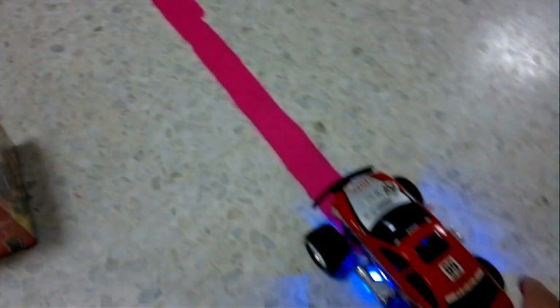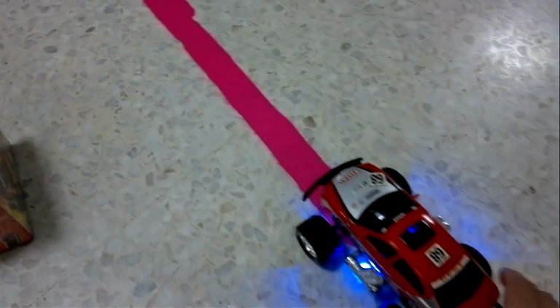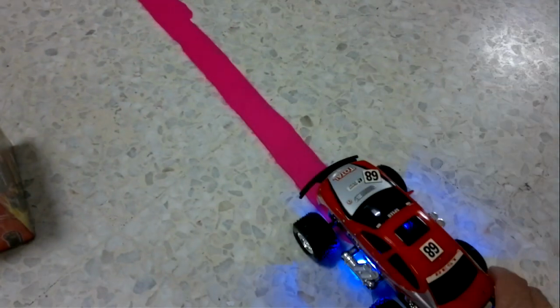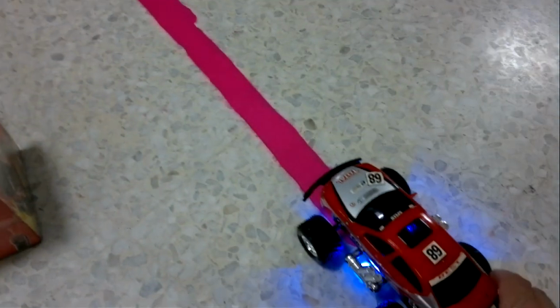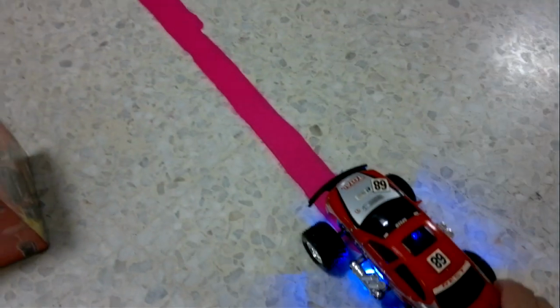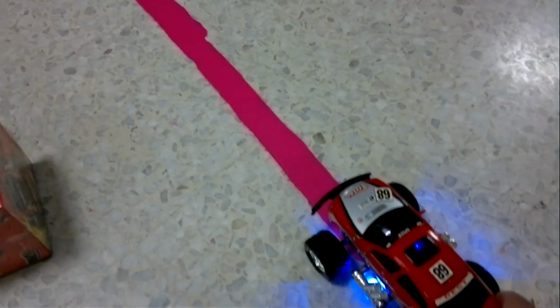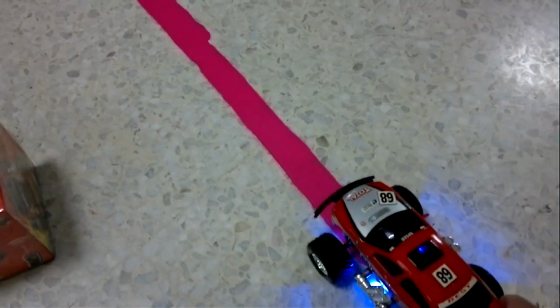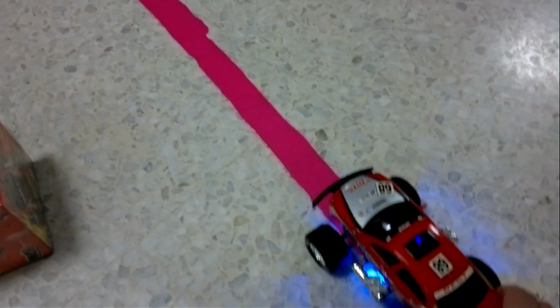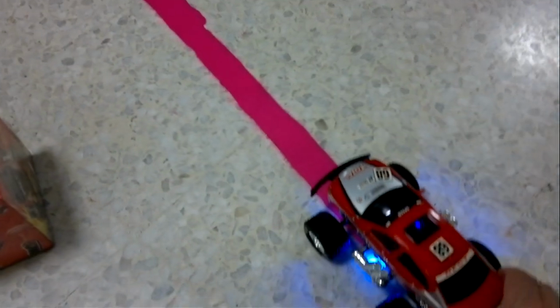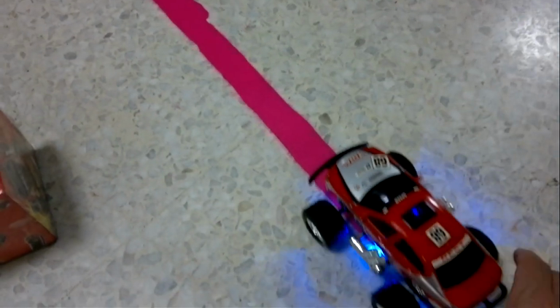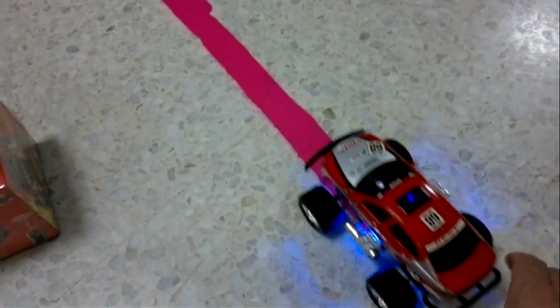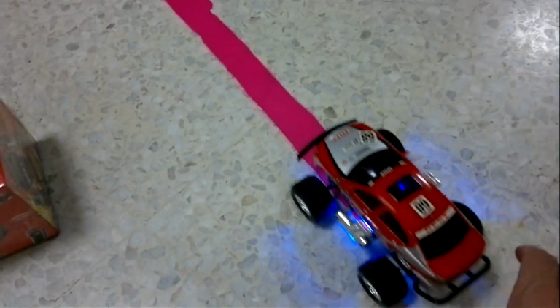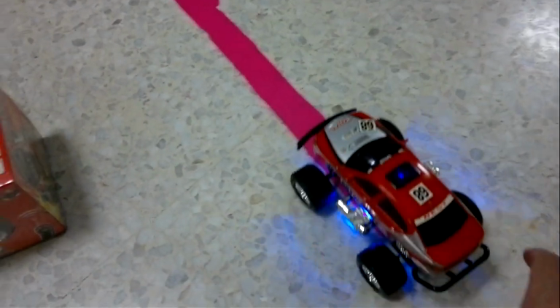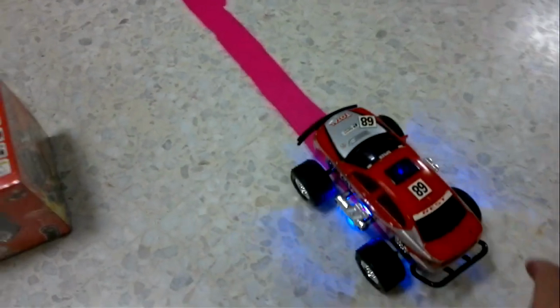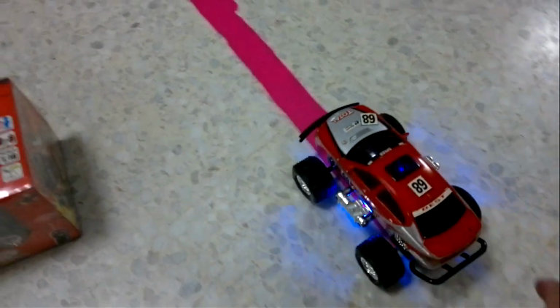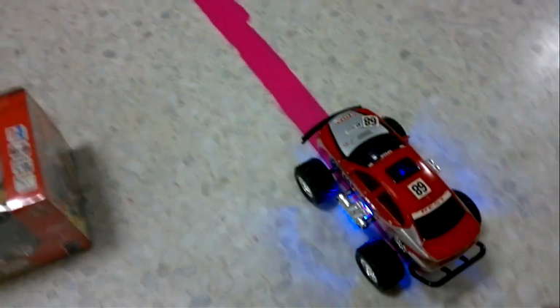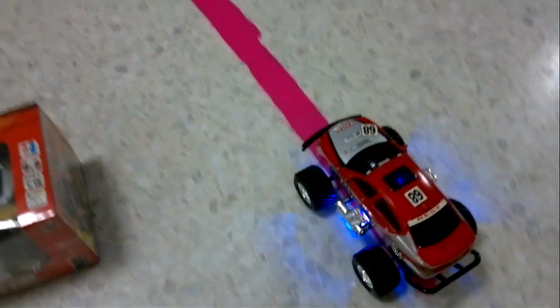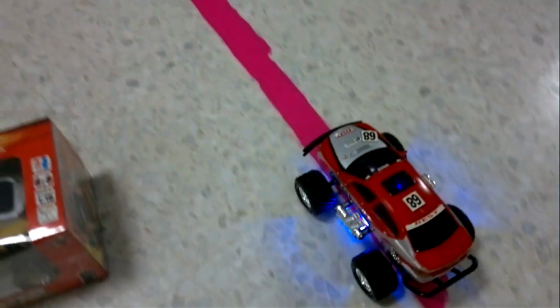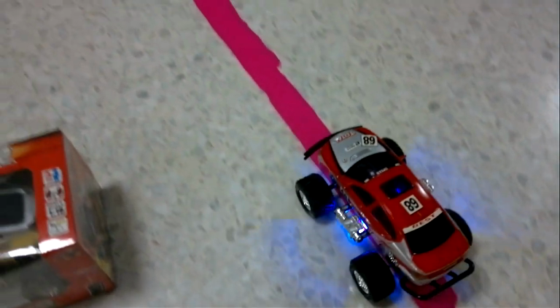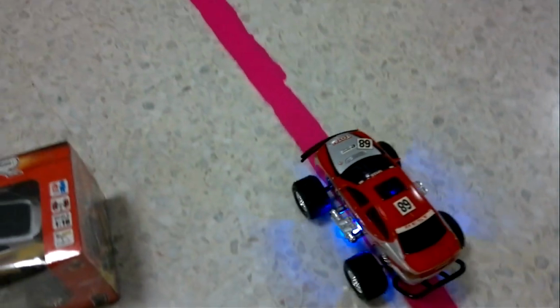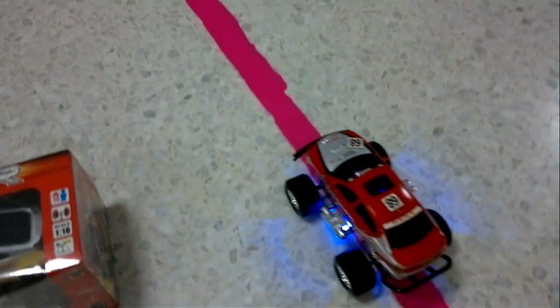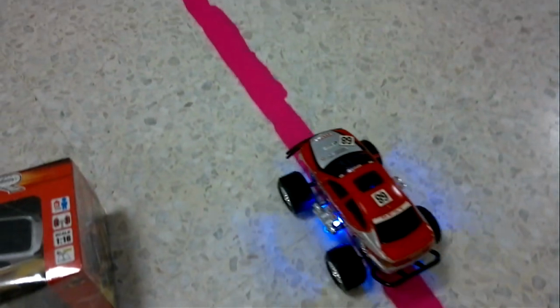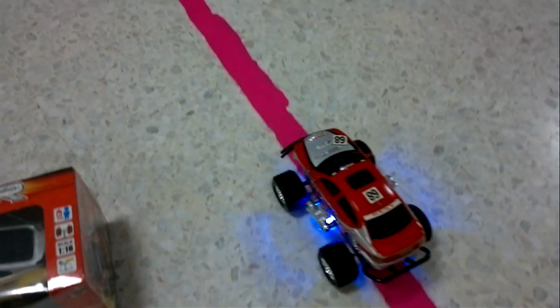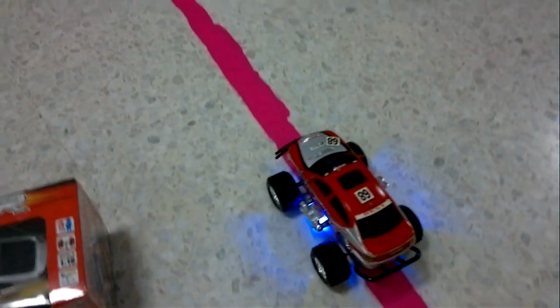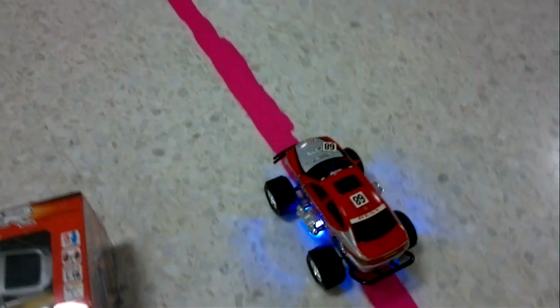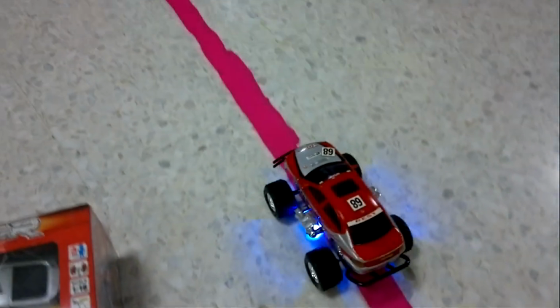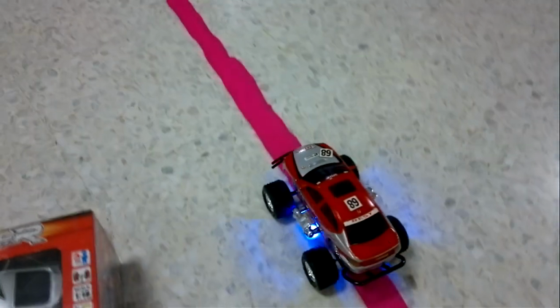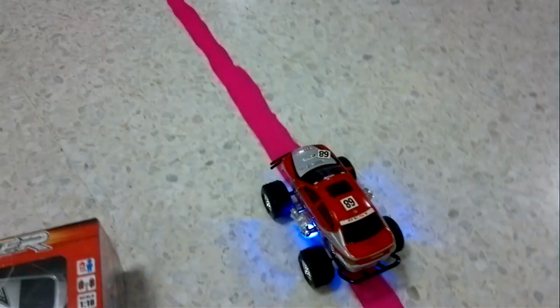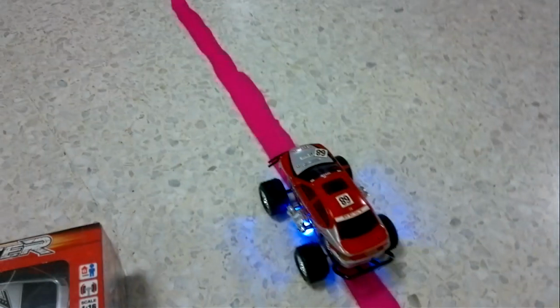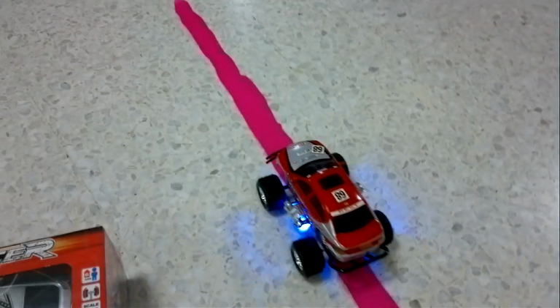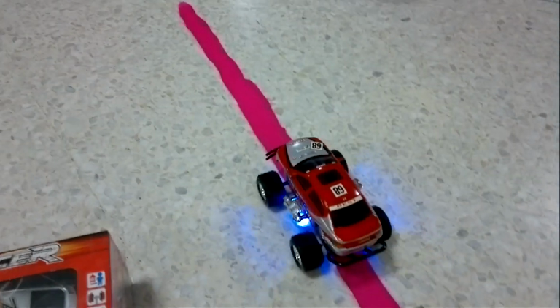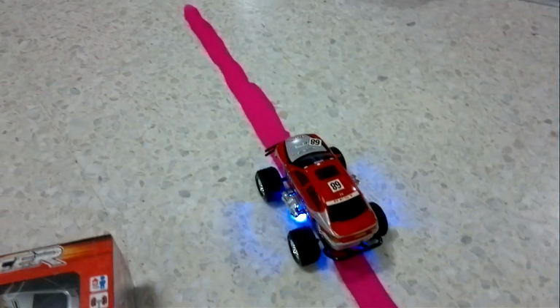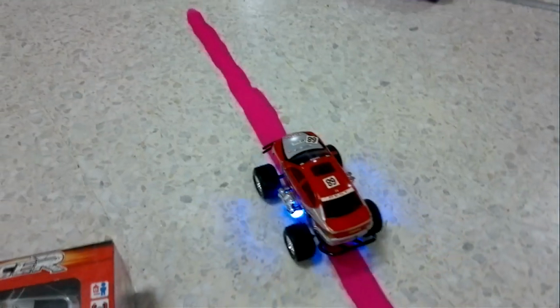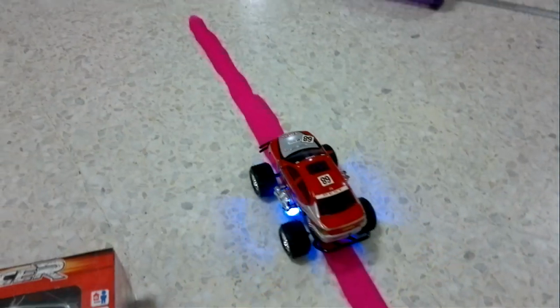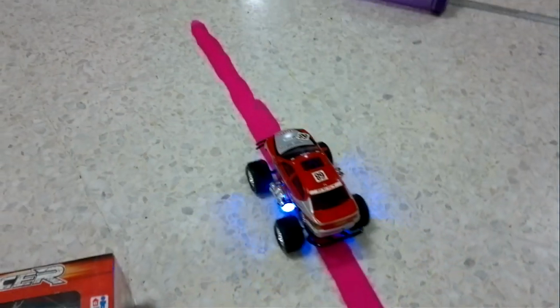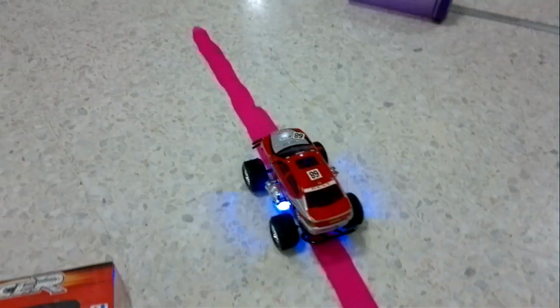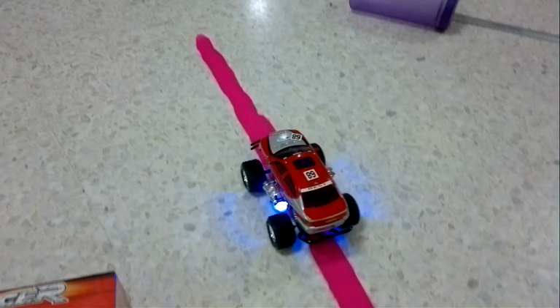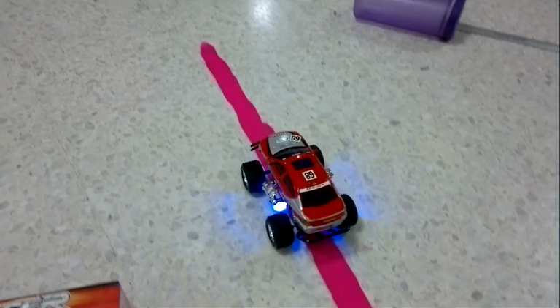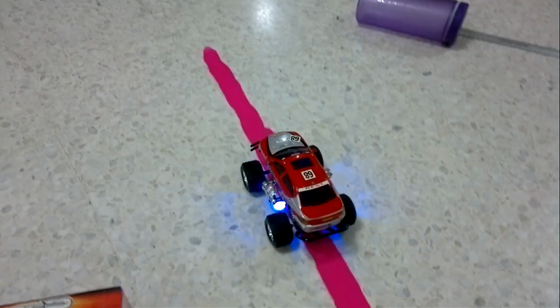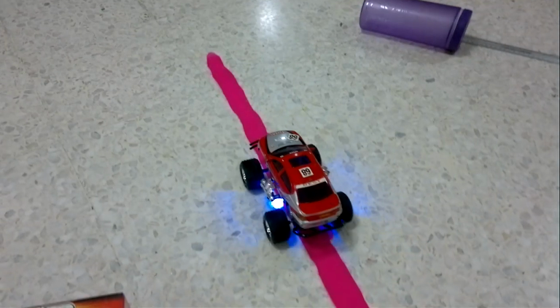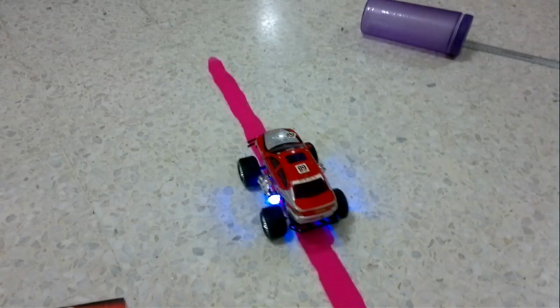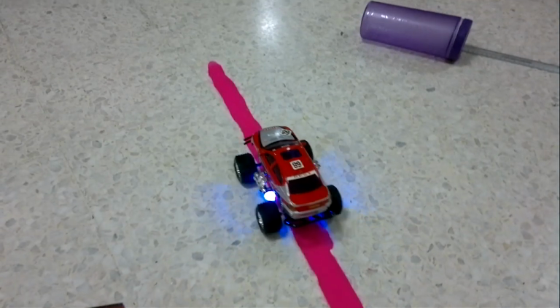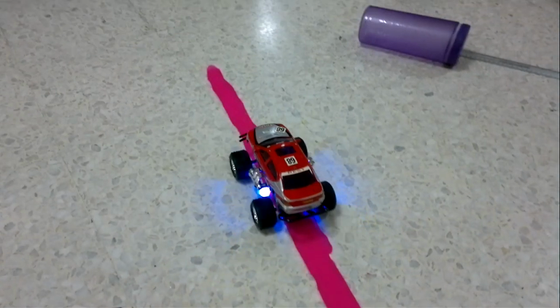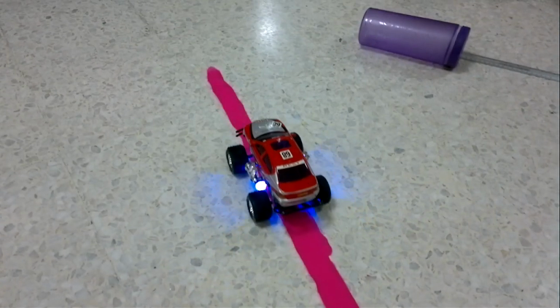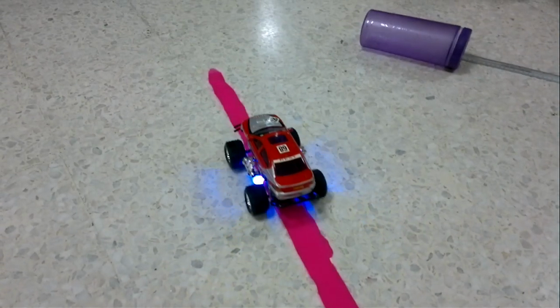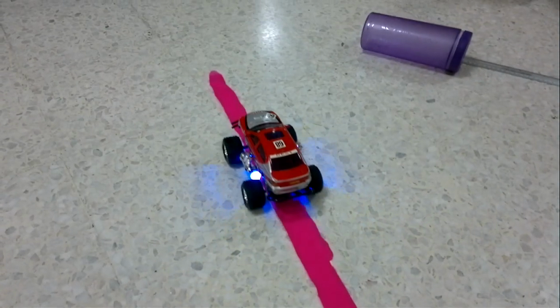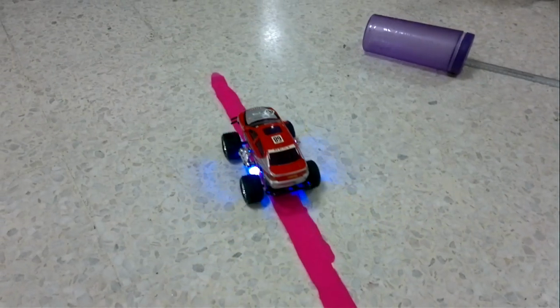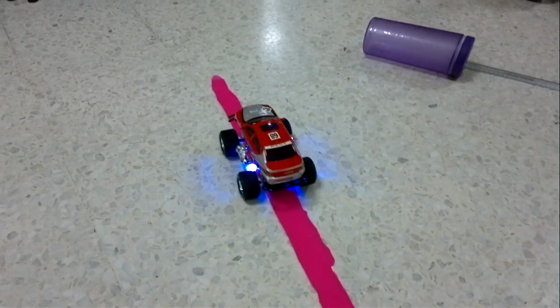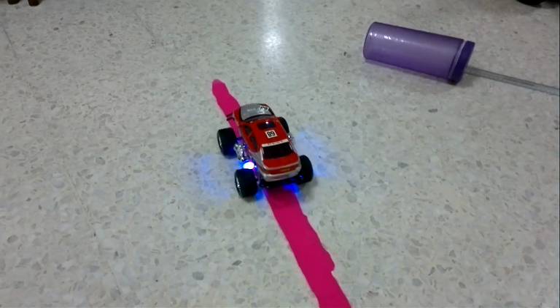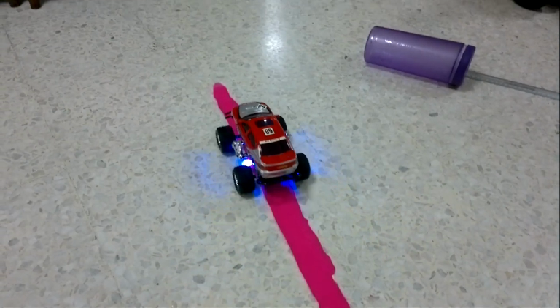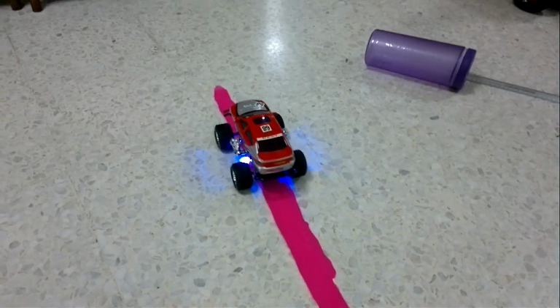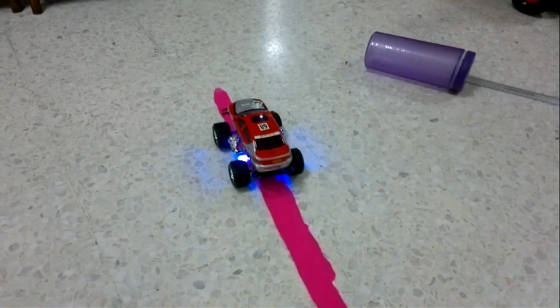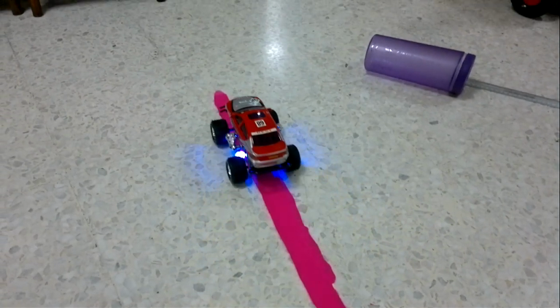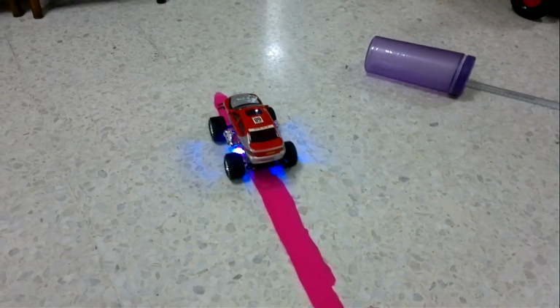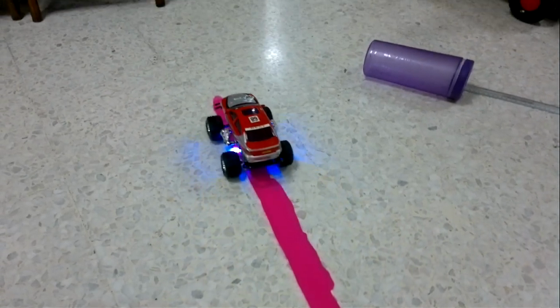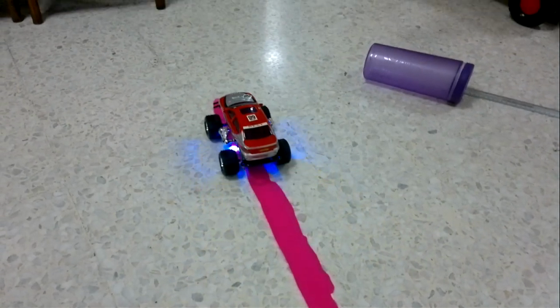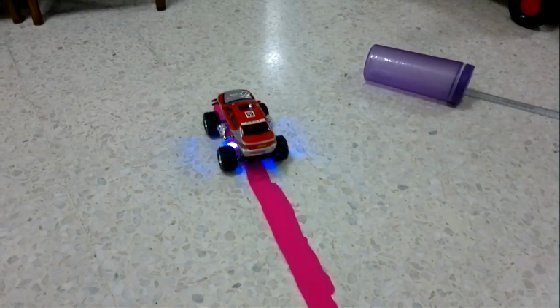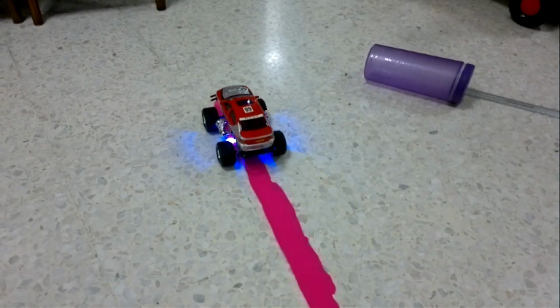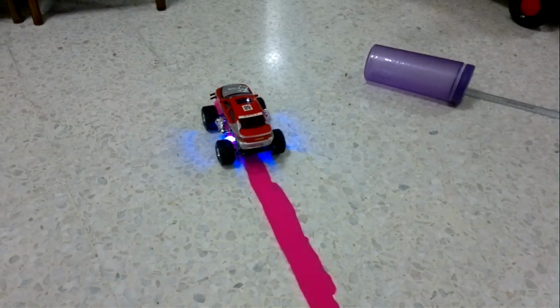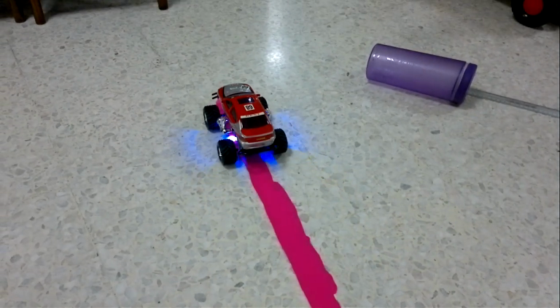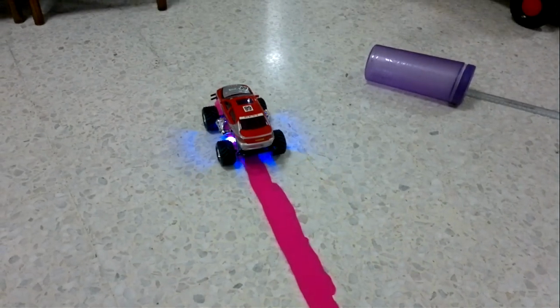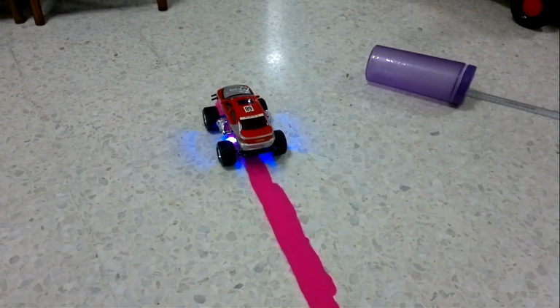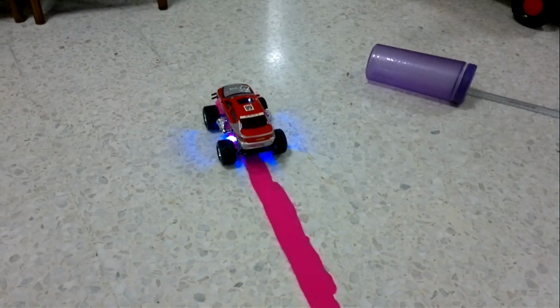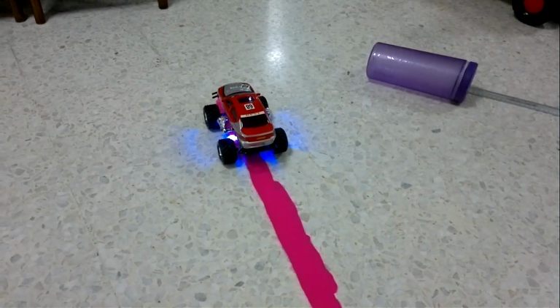Here we go. Off he goes. That's a very good run.